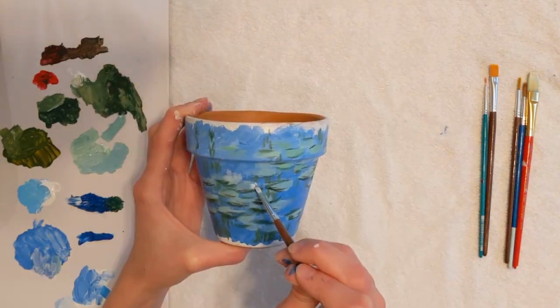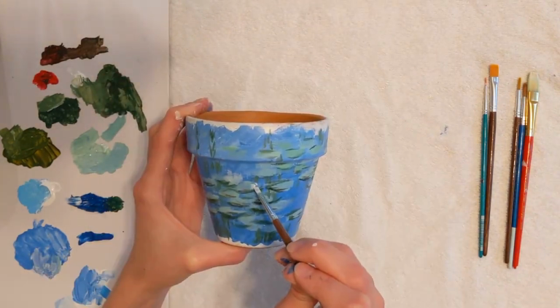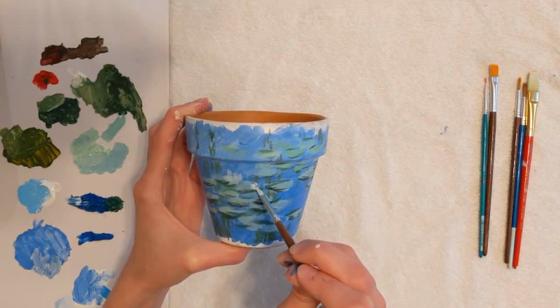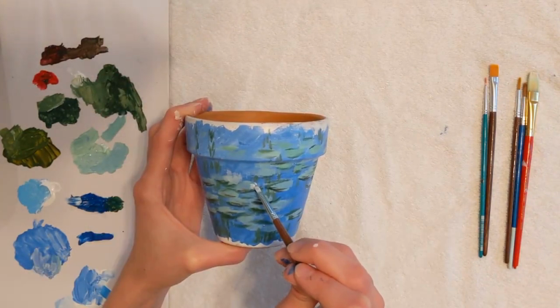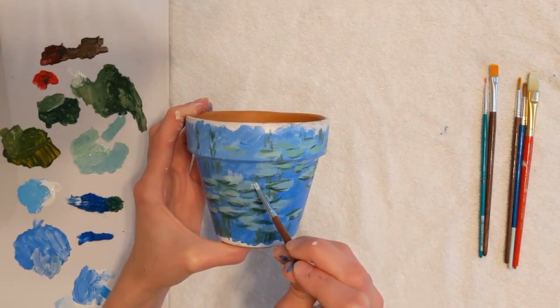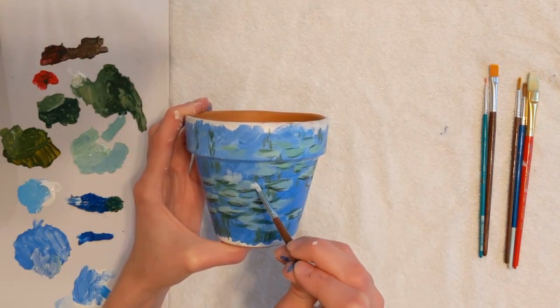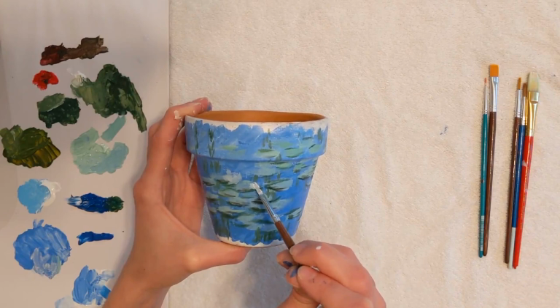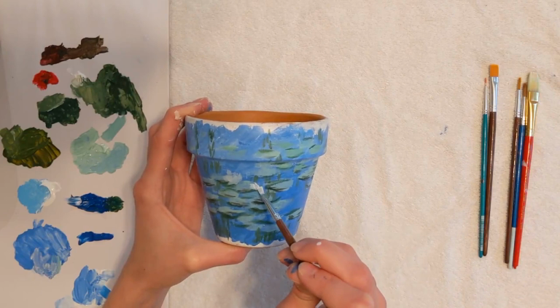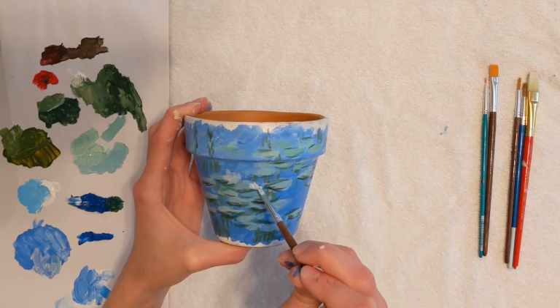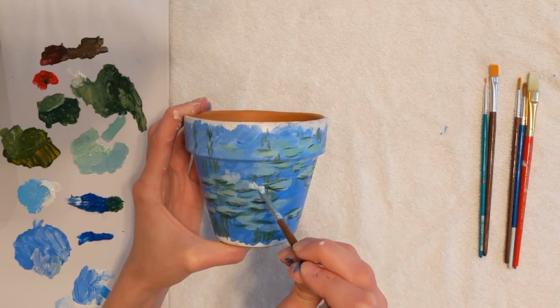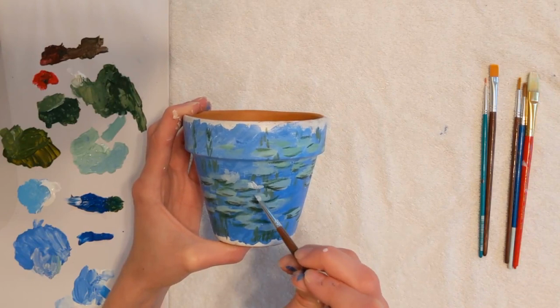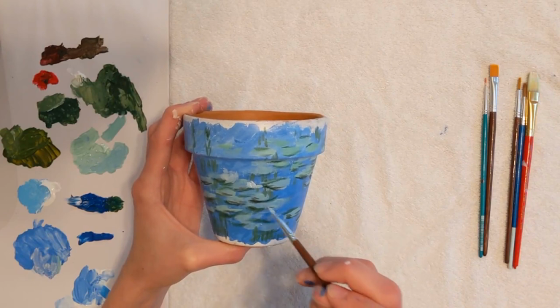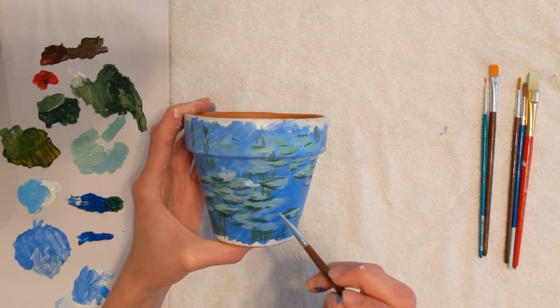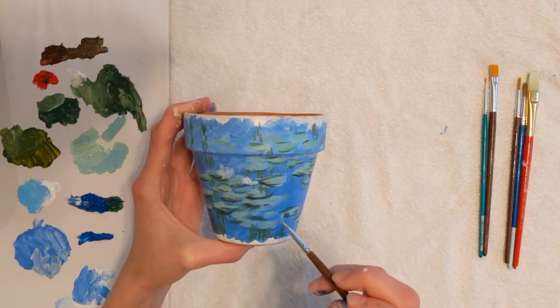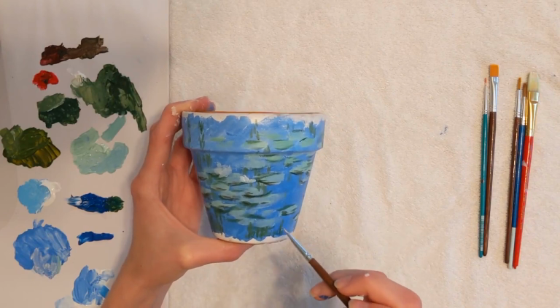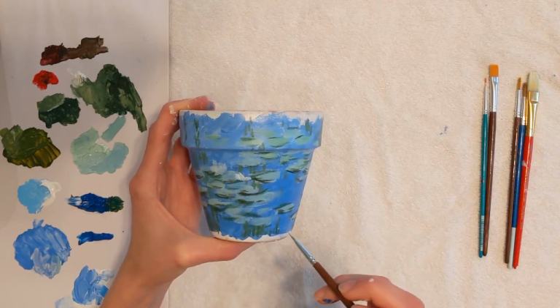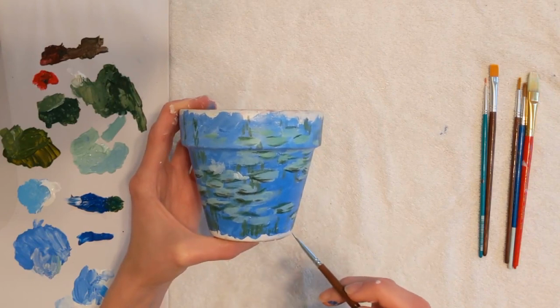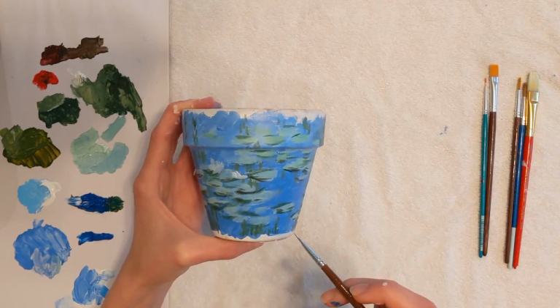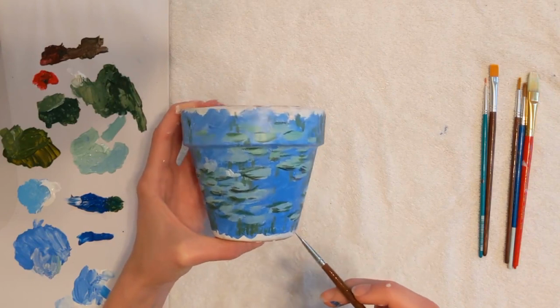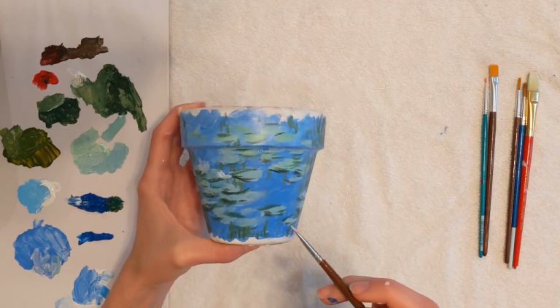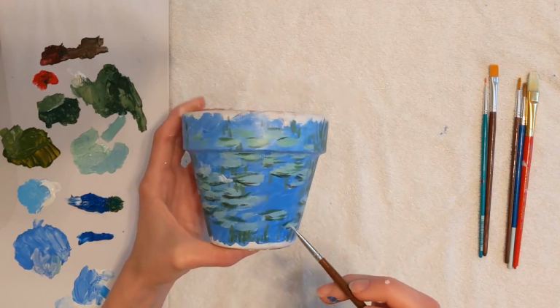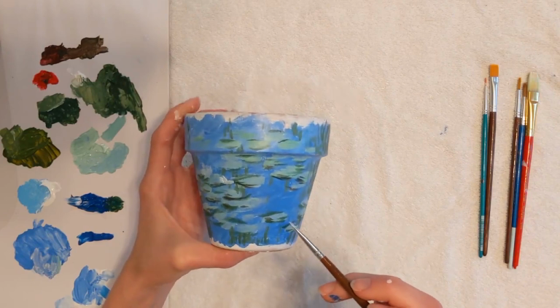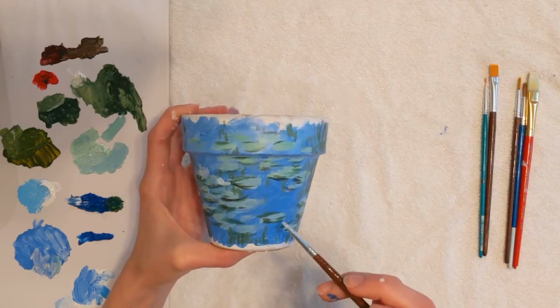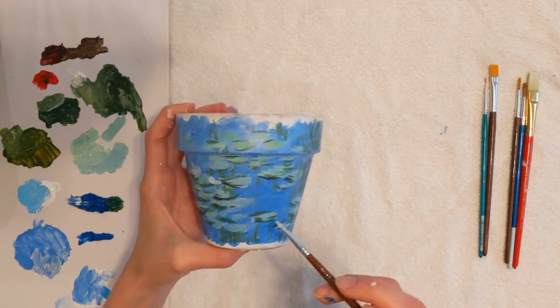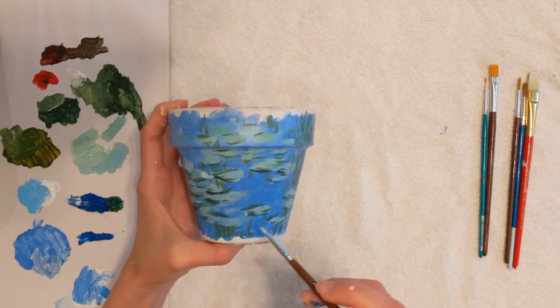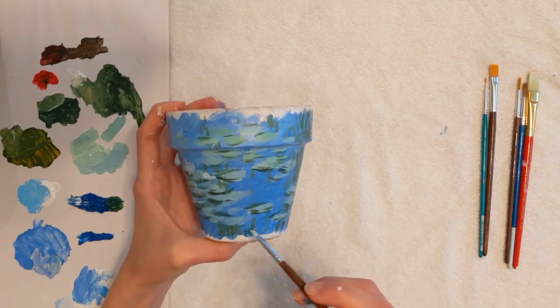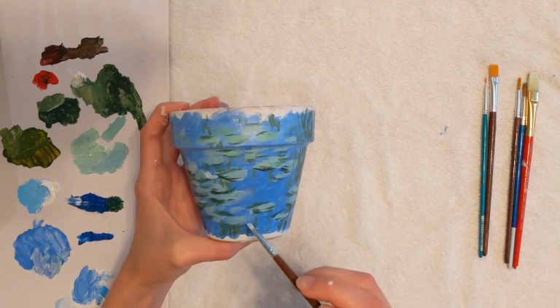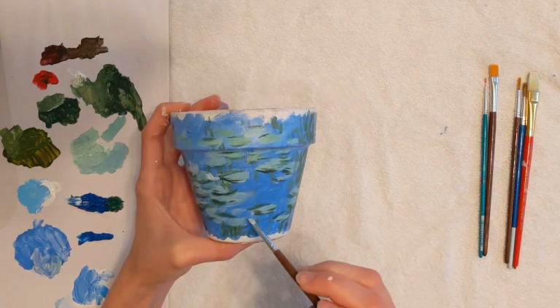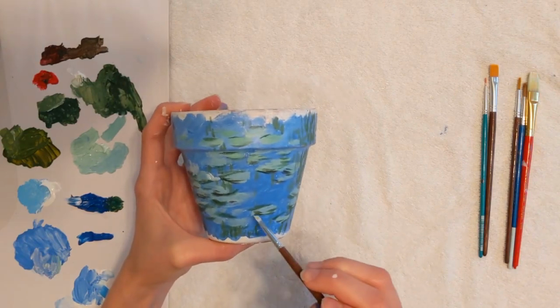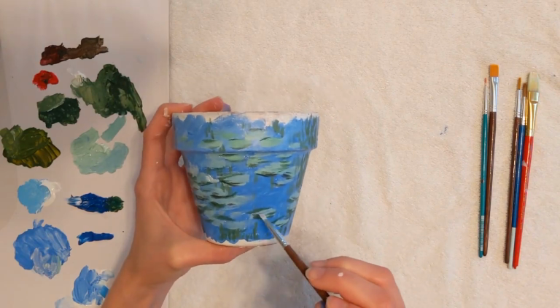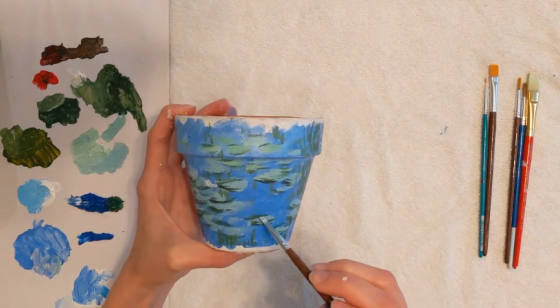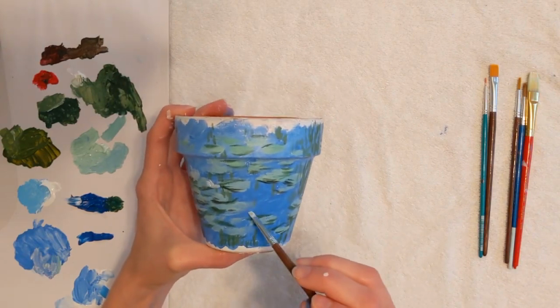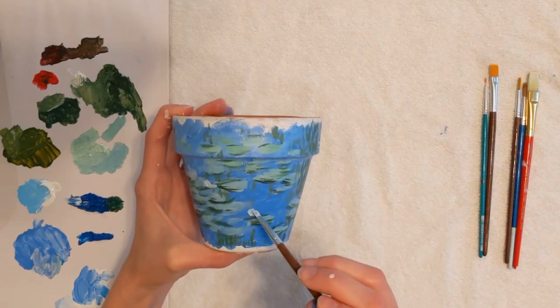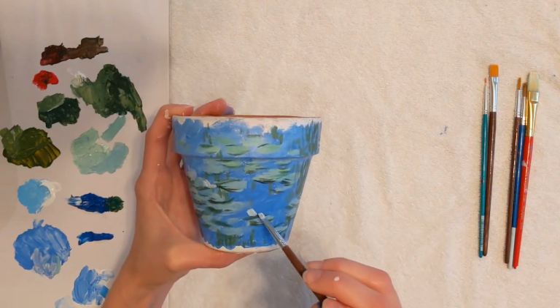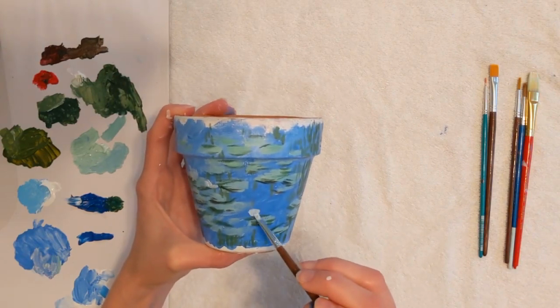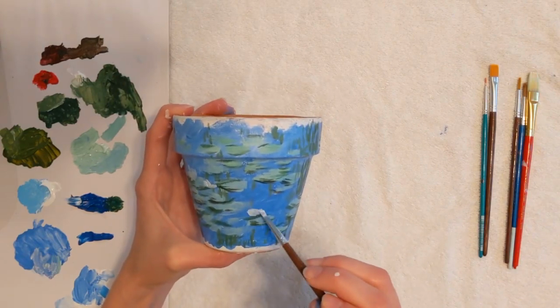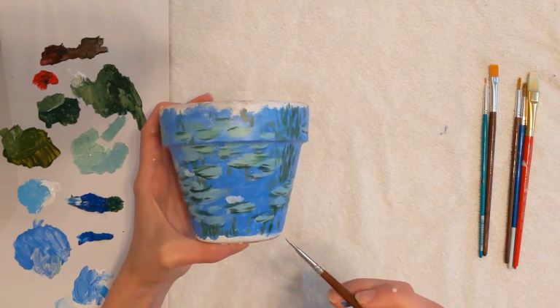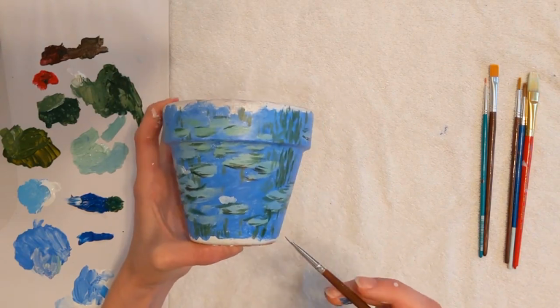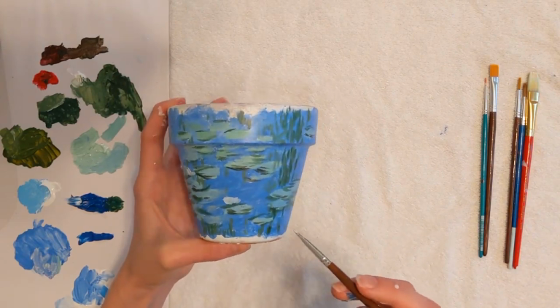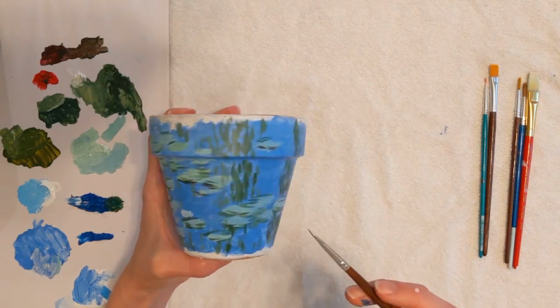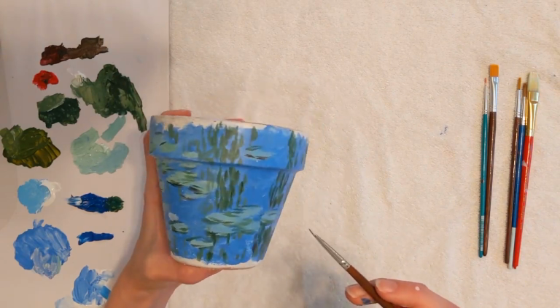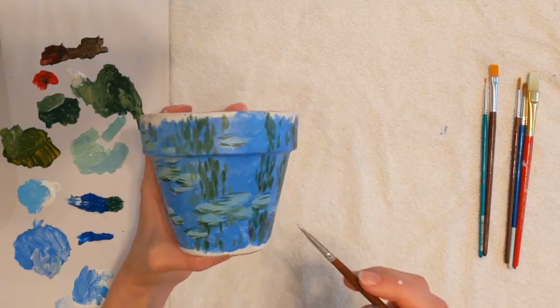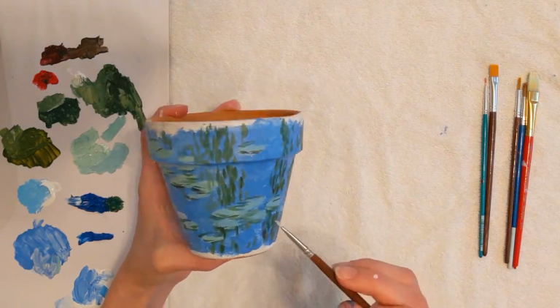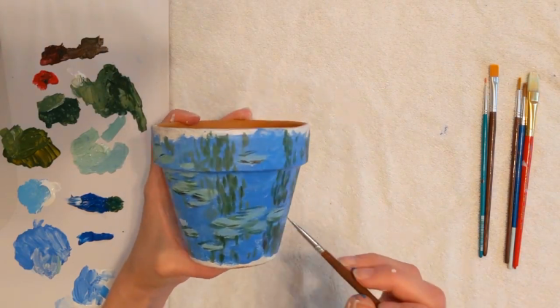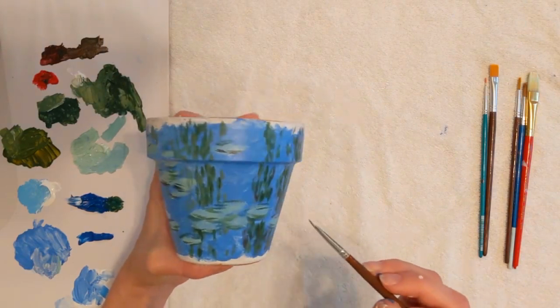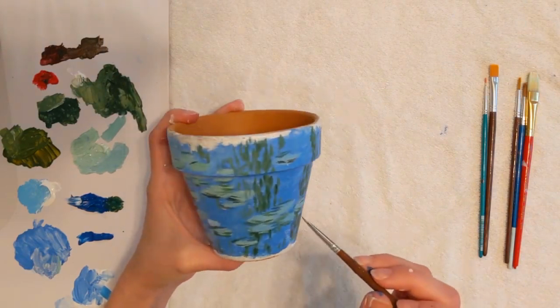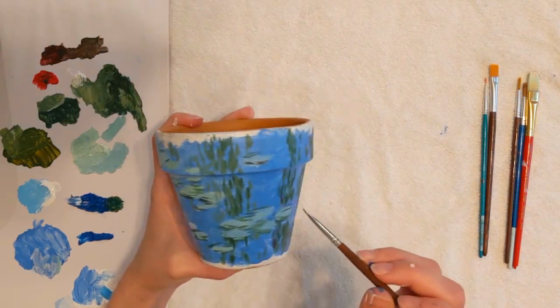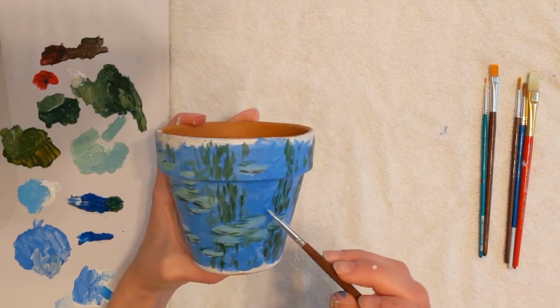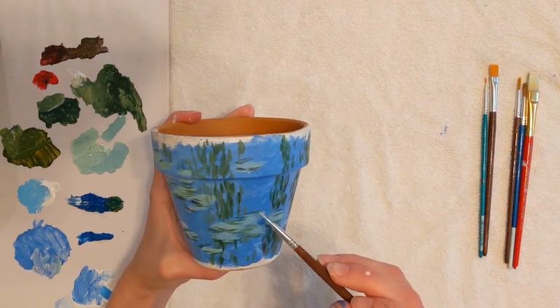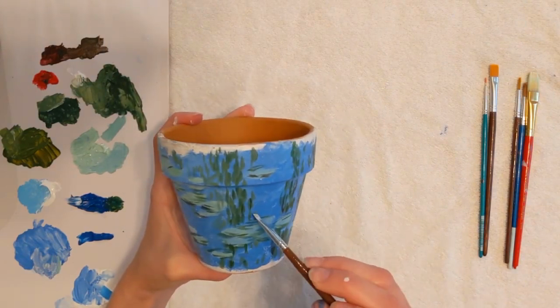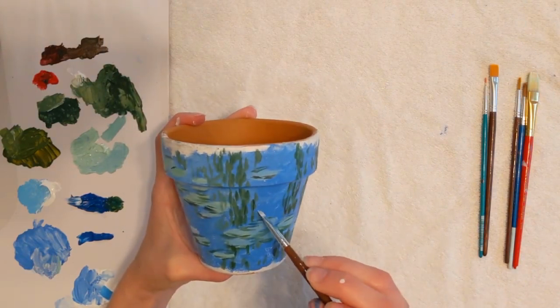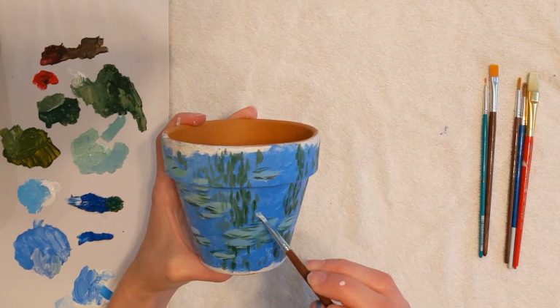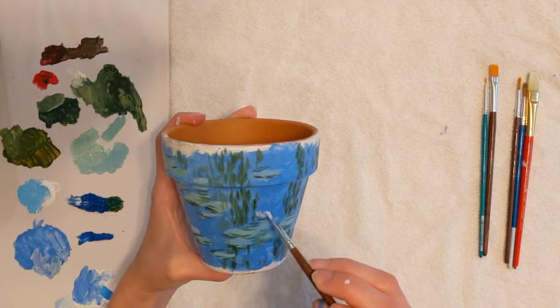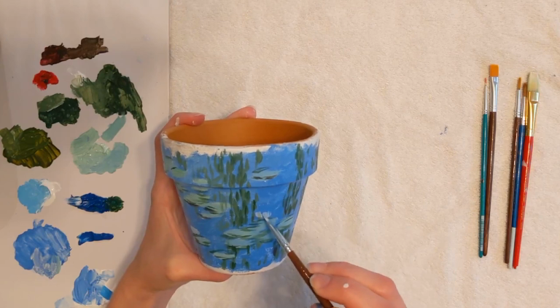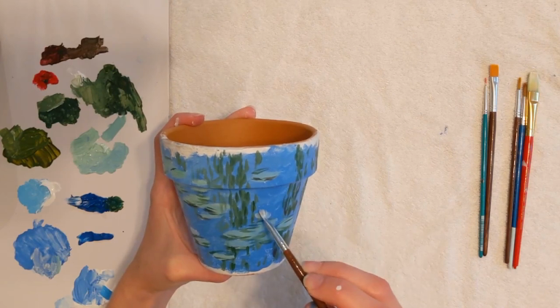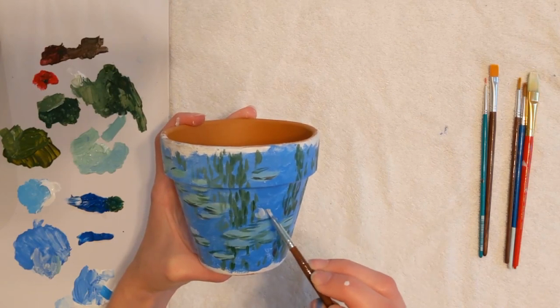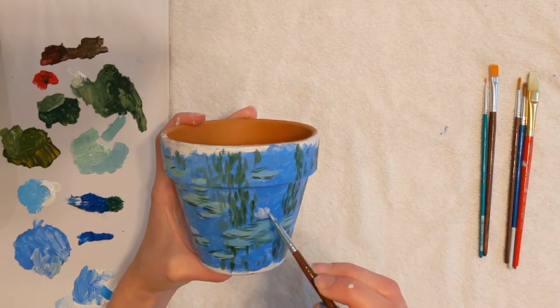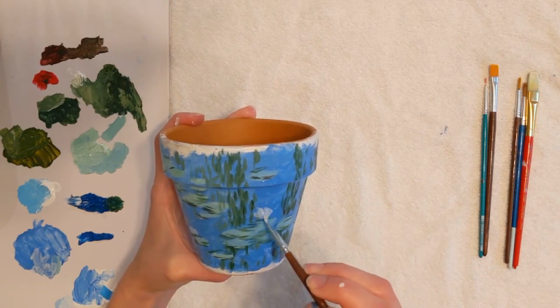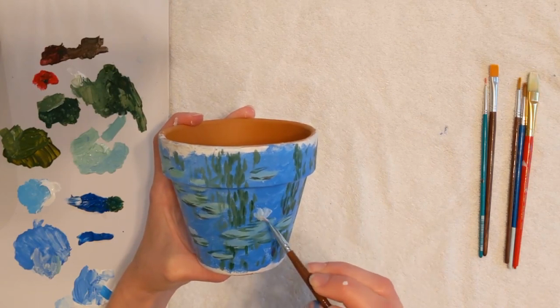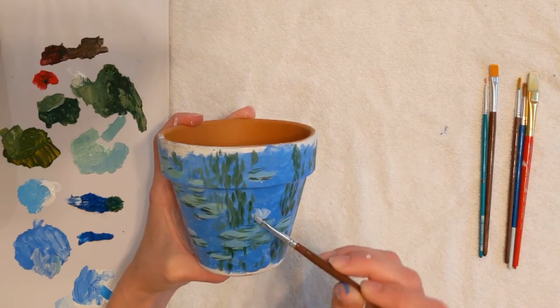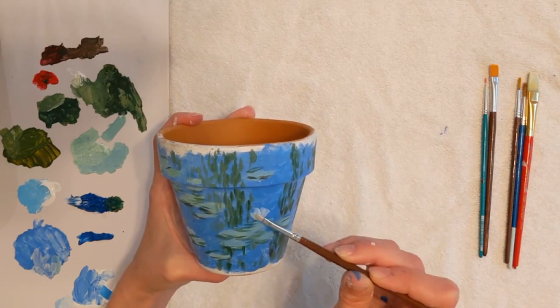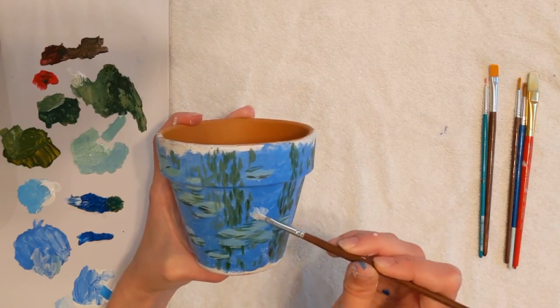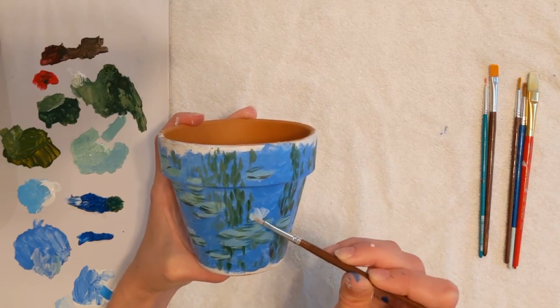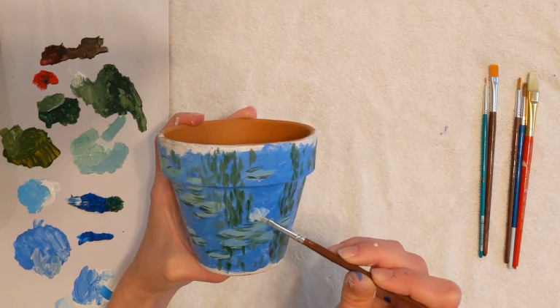Finally, use white and yellow for the lily flowers. Paint with loose, blended brush strokes to achieve an impressionist feel.